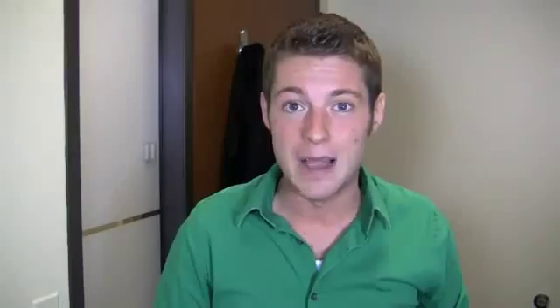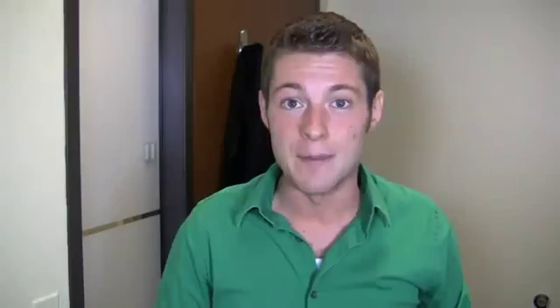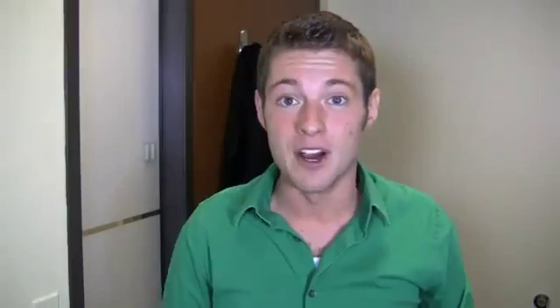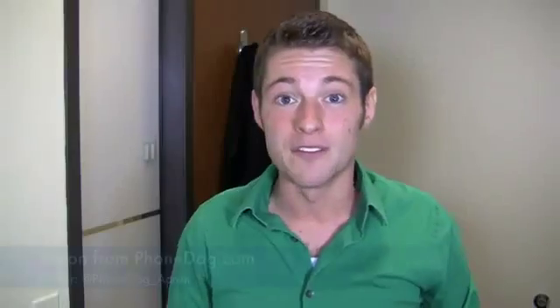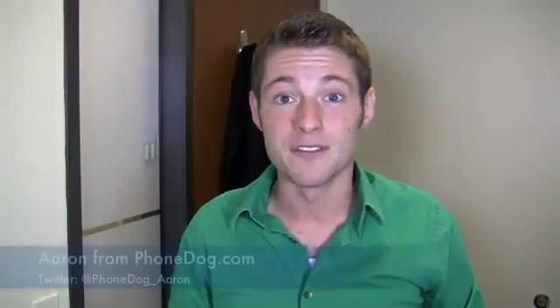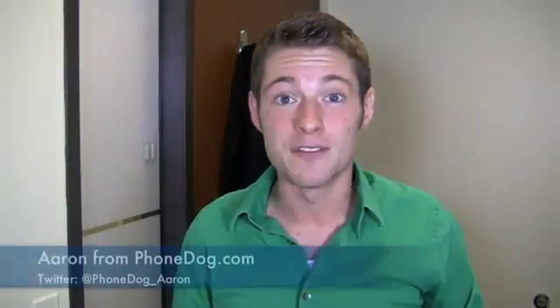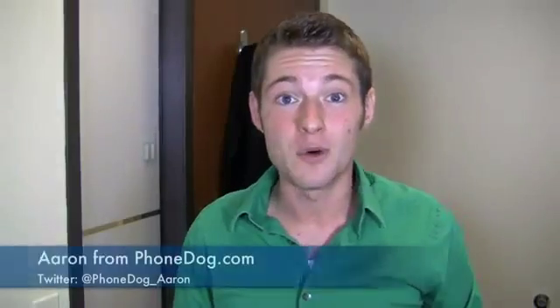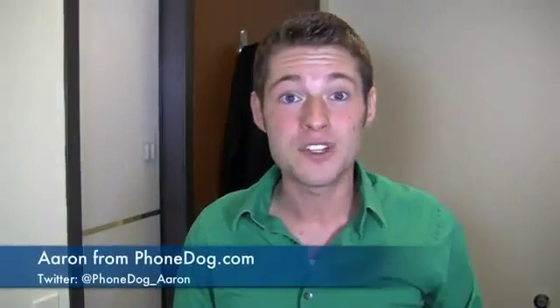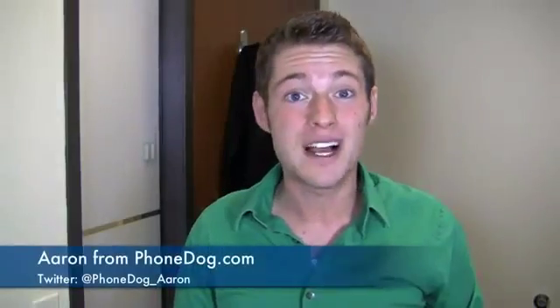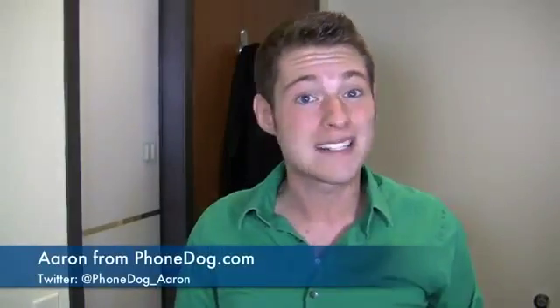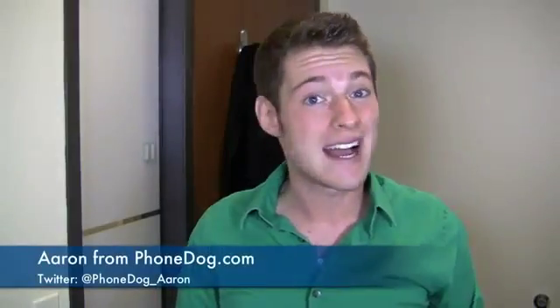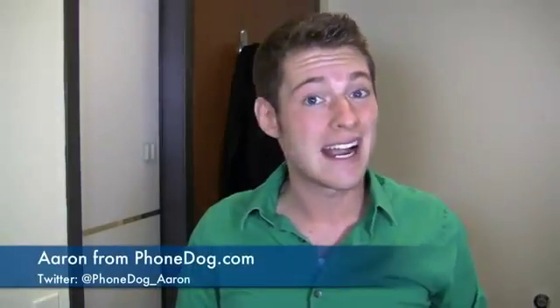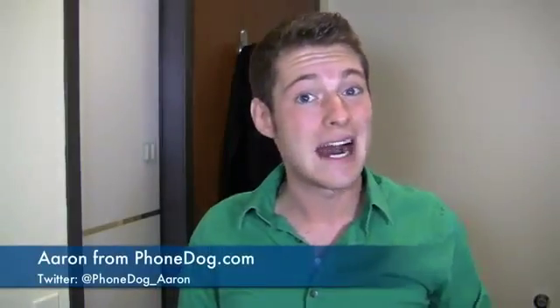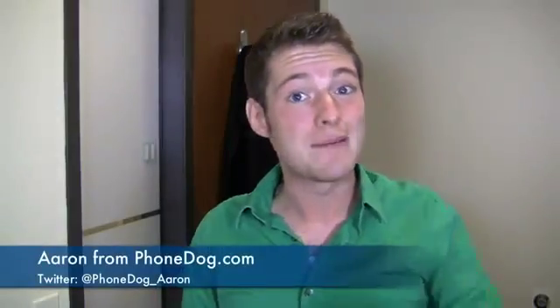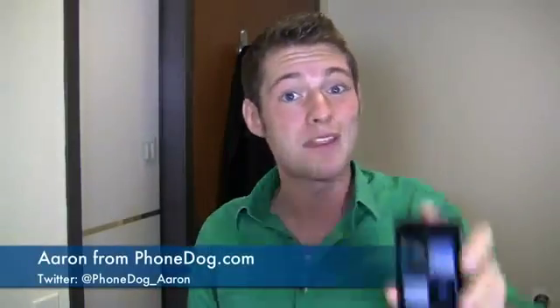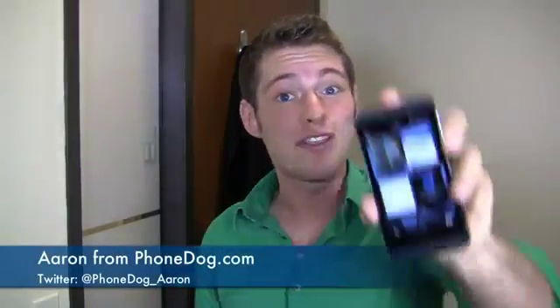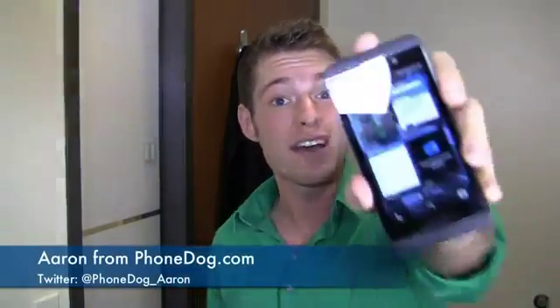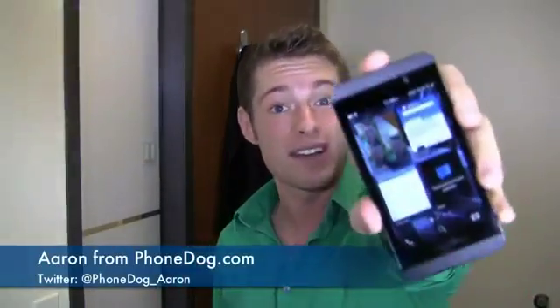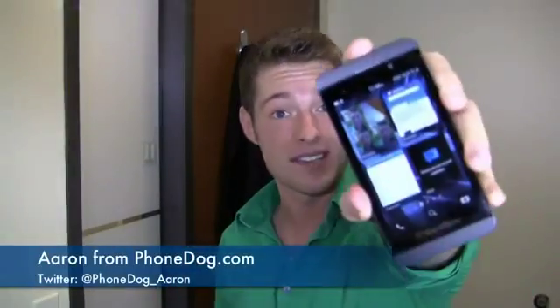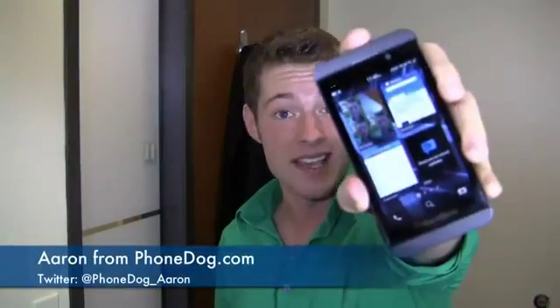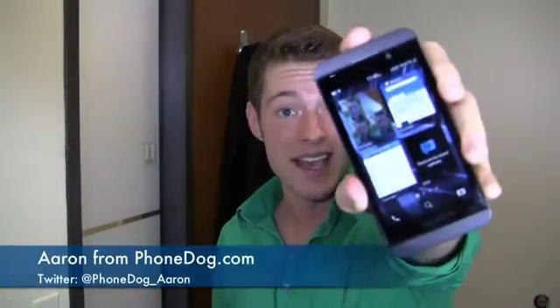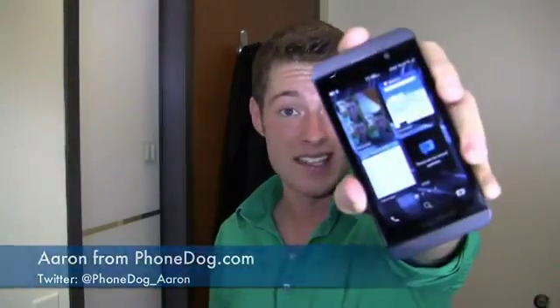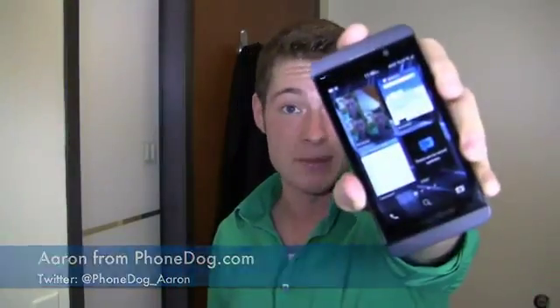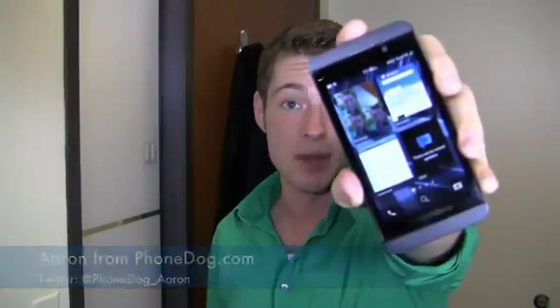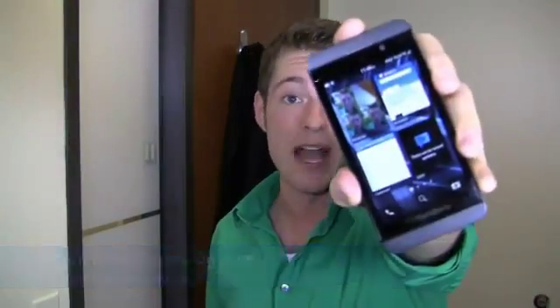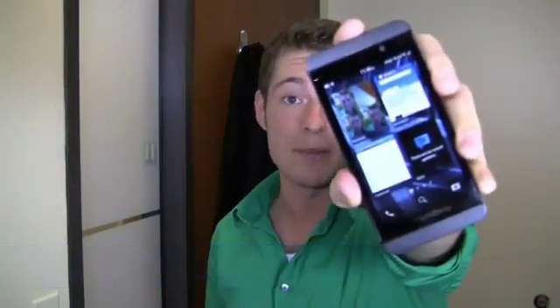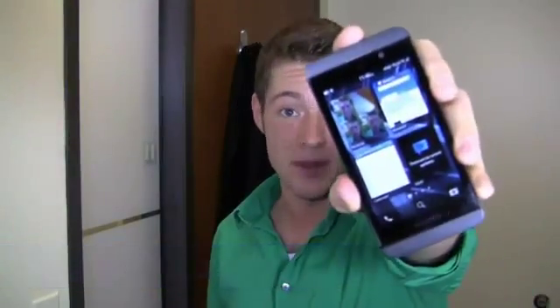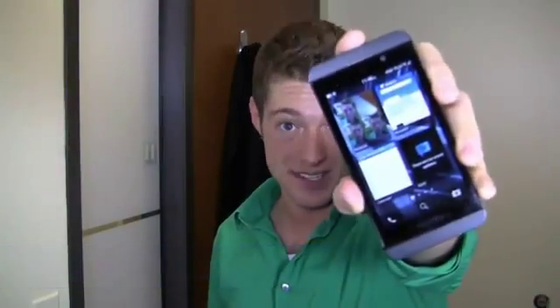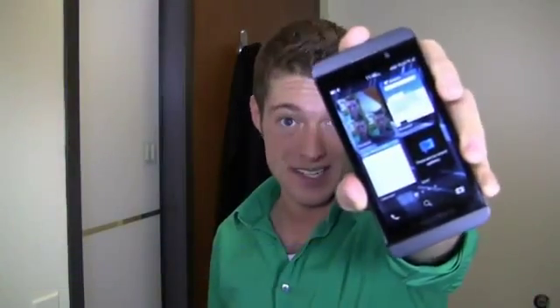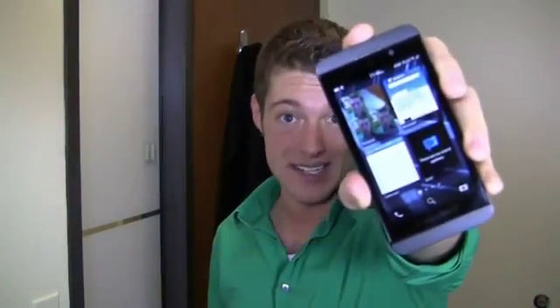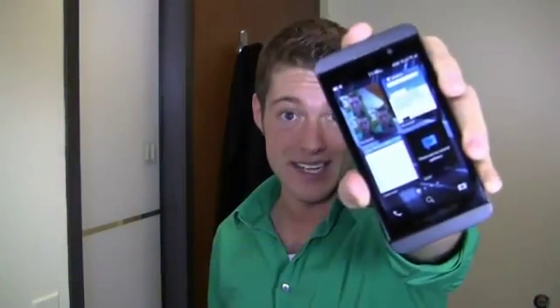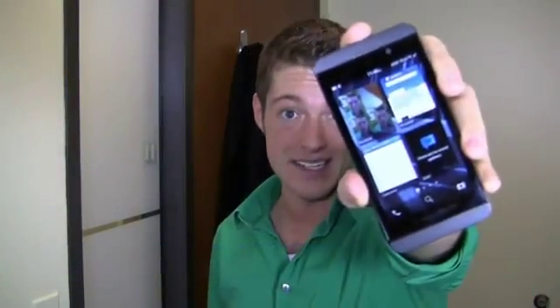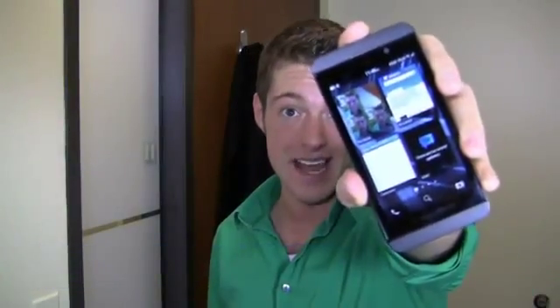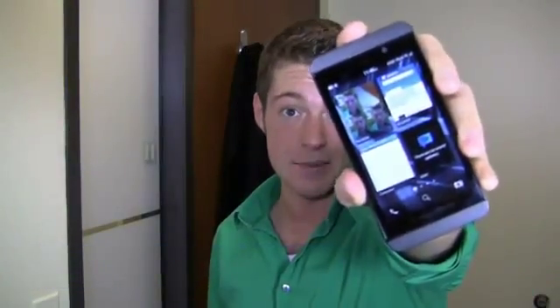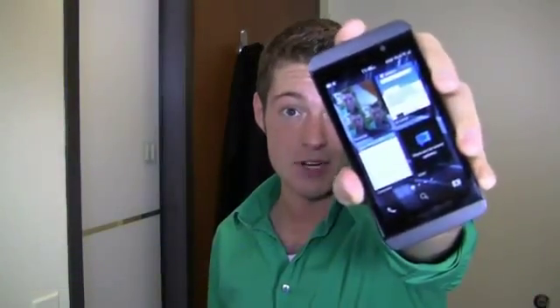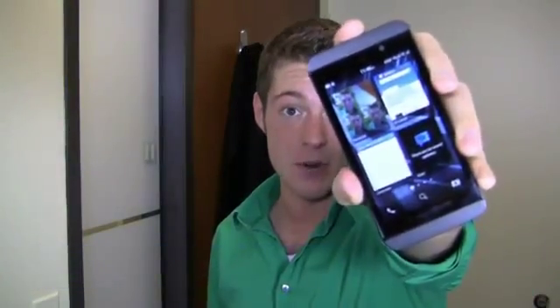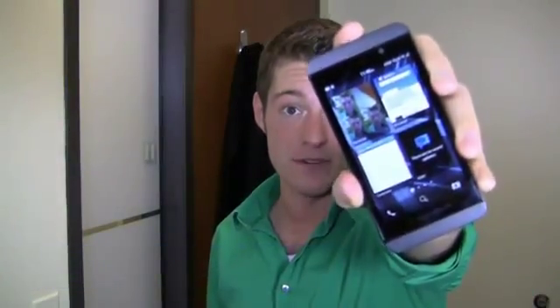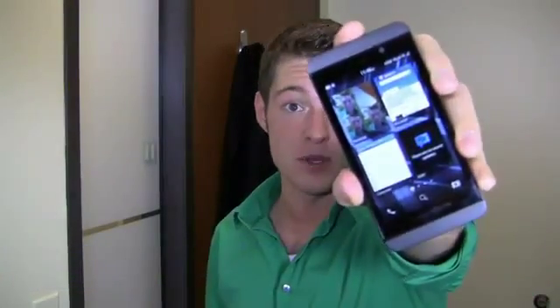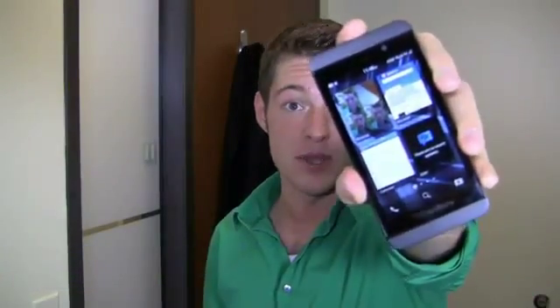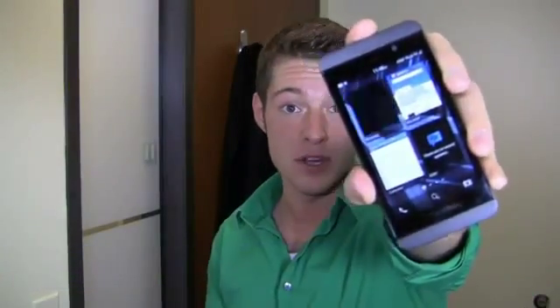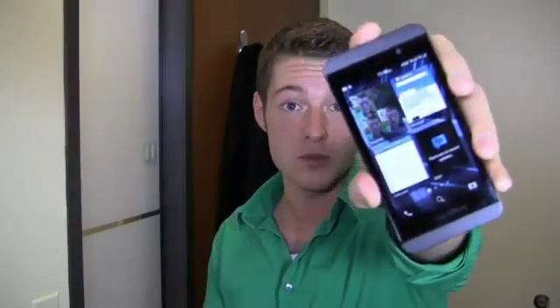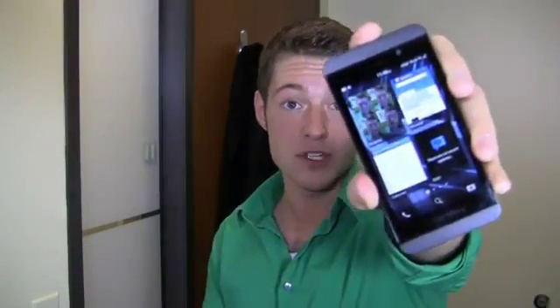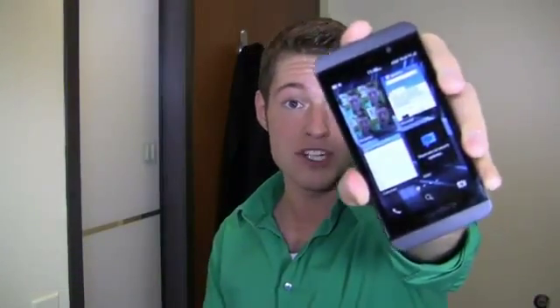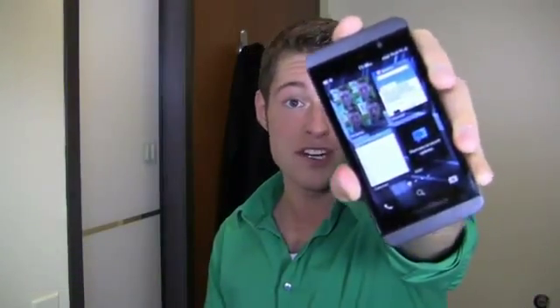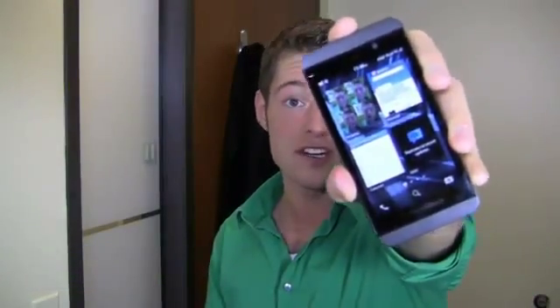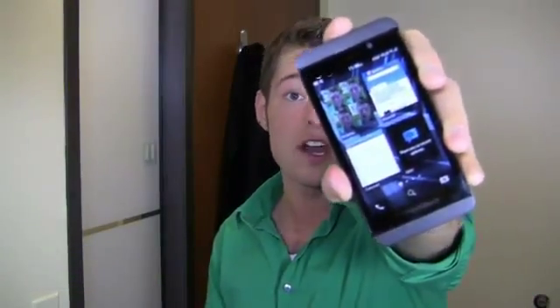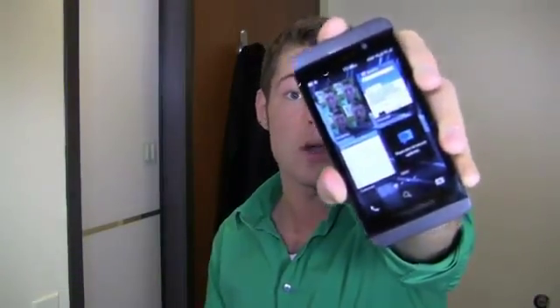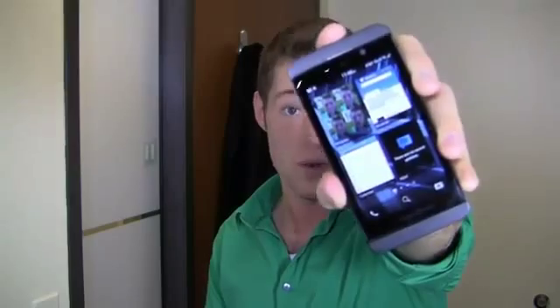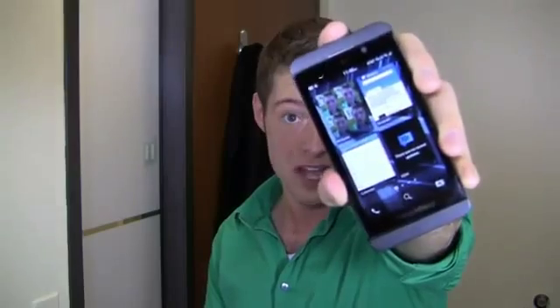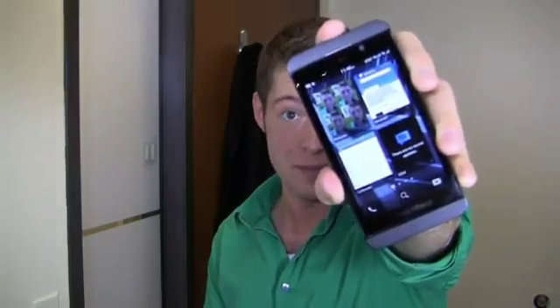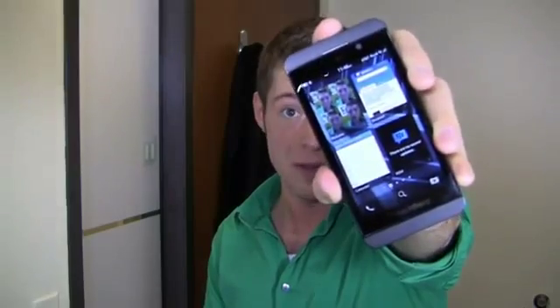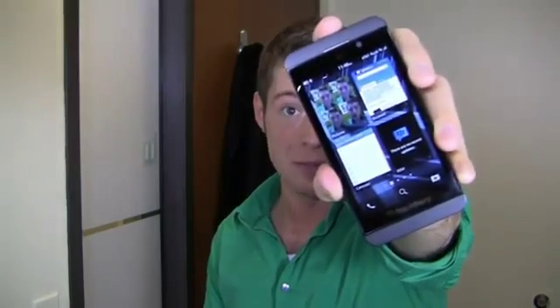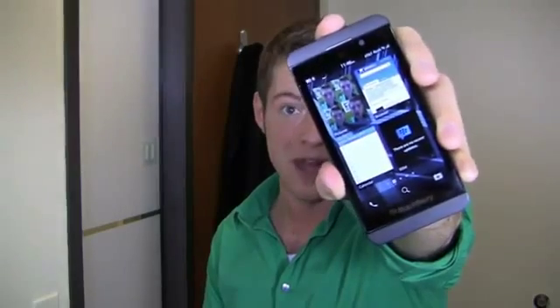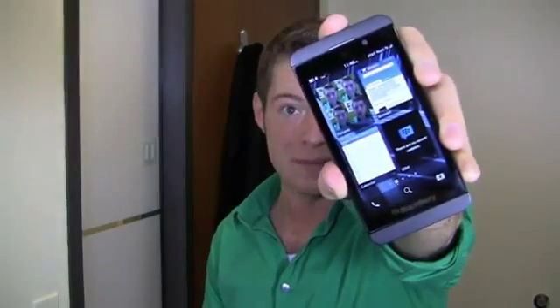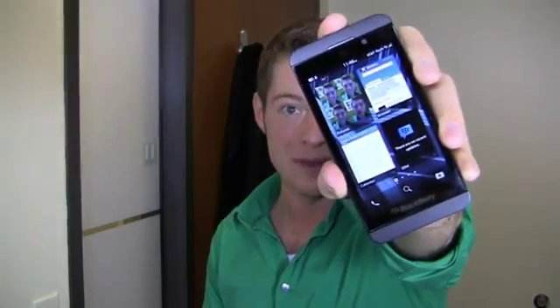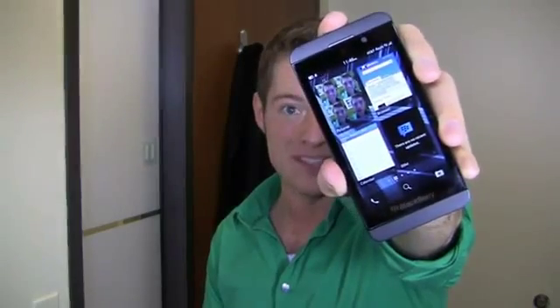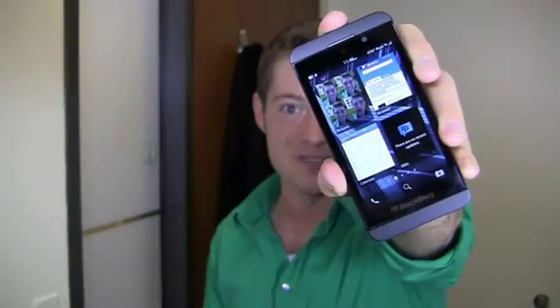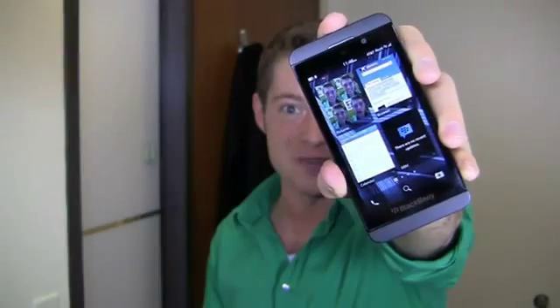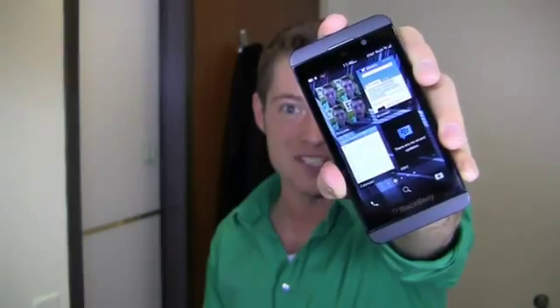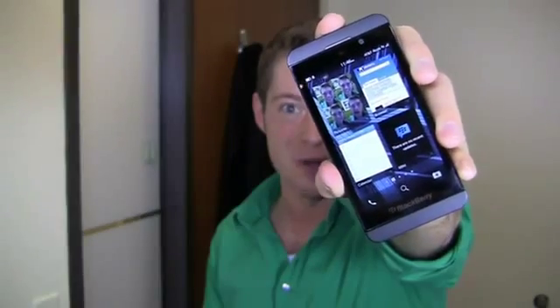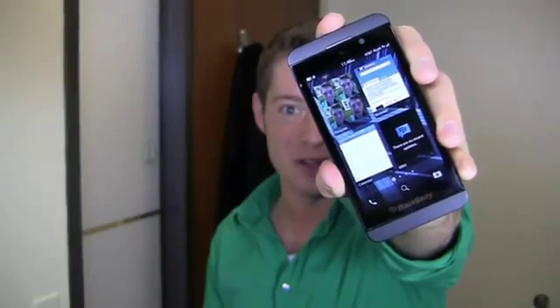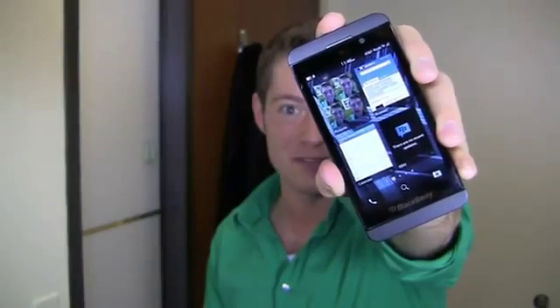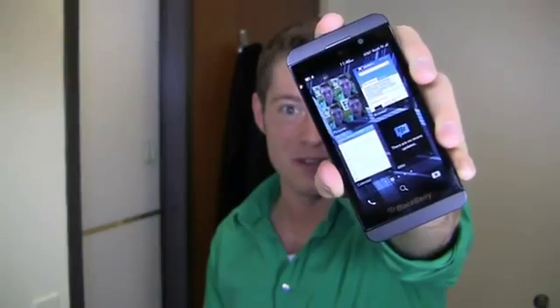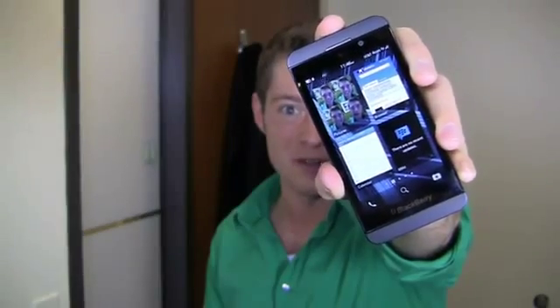I'm Aaron from Foantog.com, and this is the BlackBerry Z10 Snapshot Review. Here's what you need to know about BlackBerry's newest smartphone.